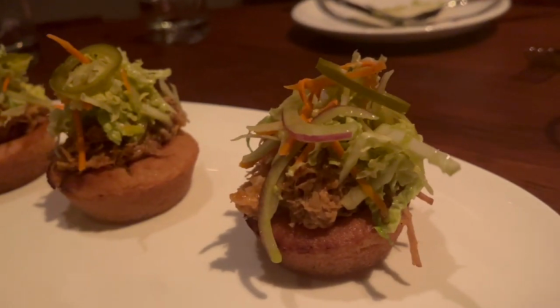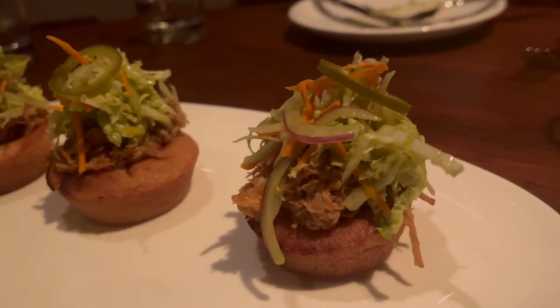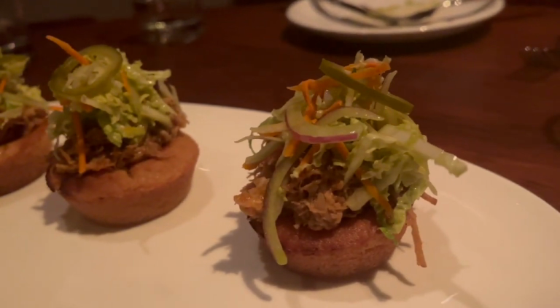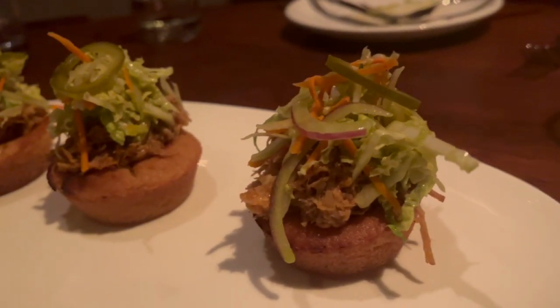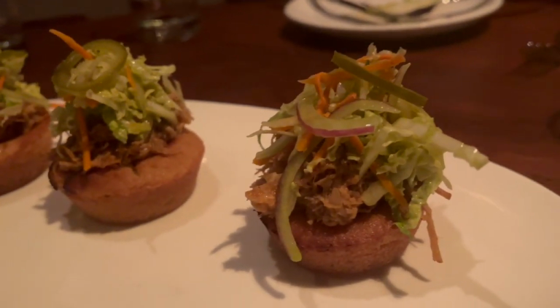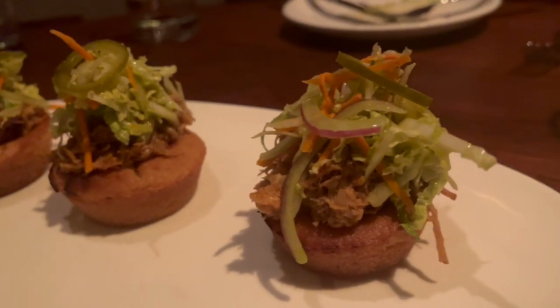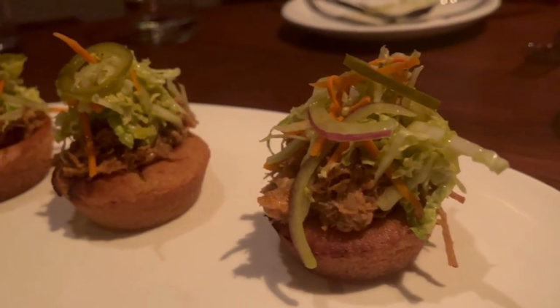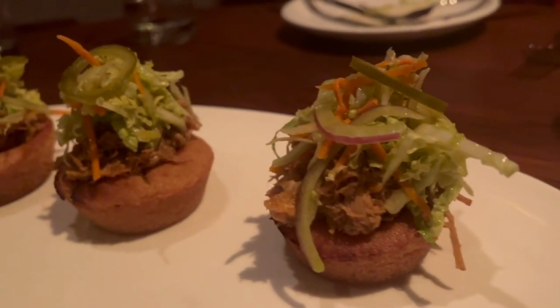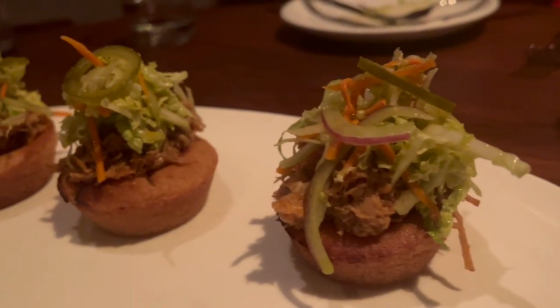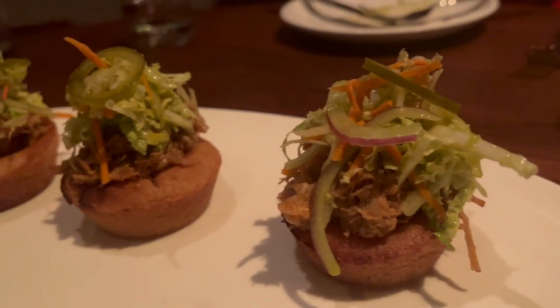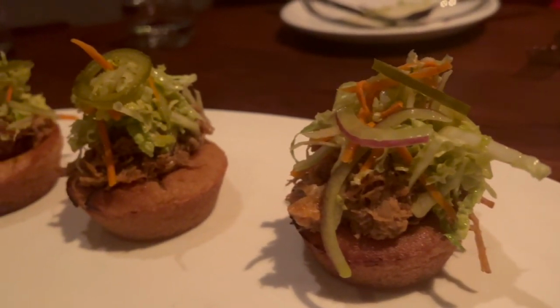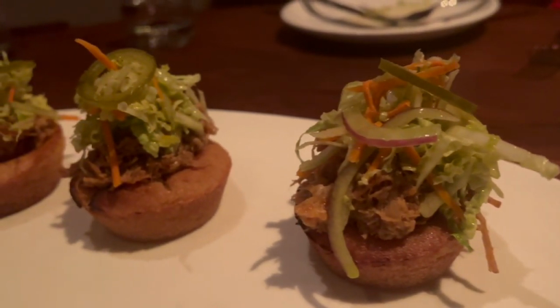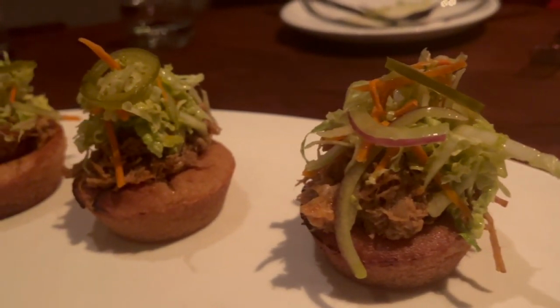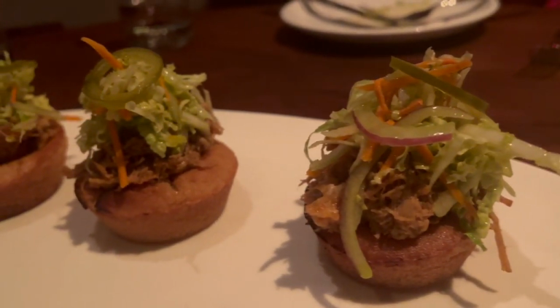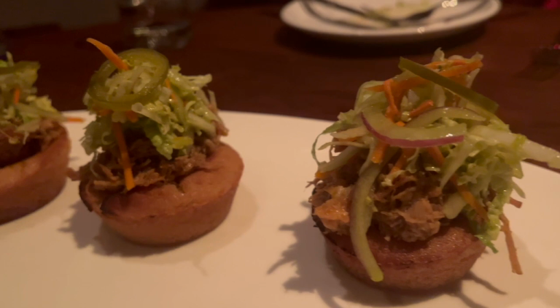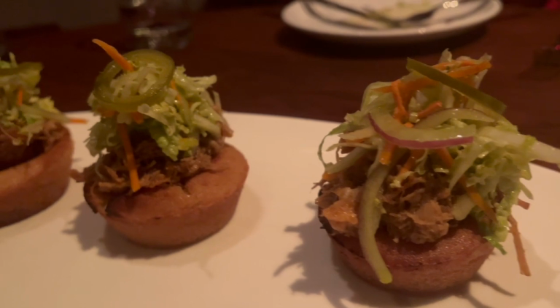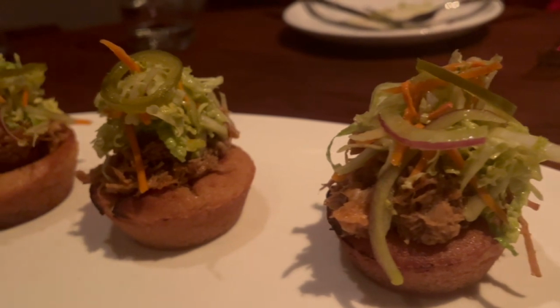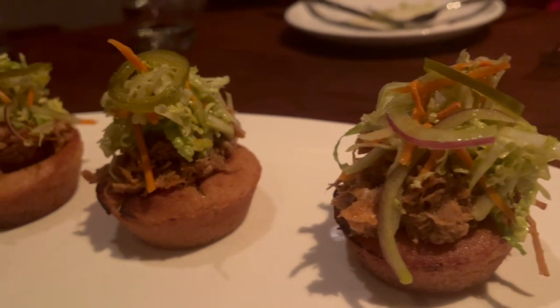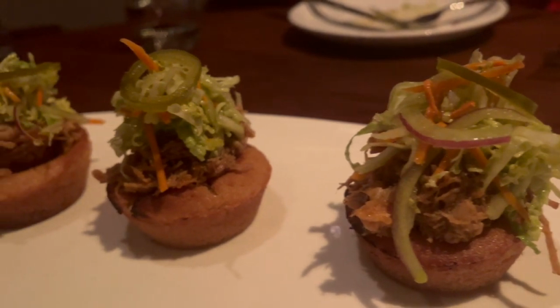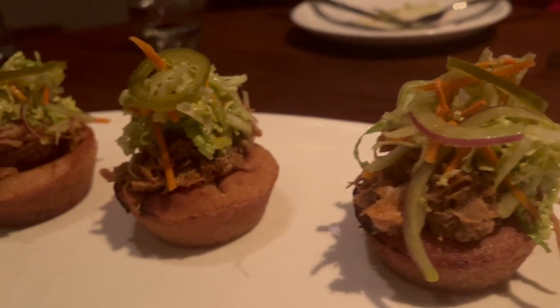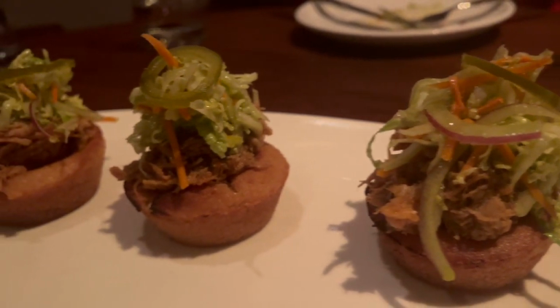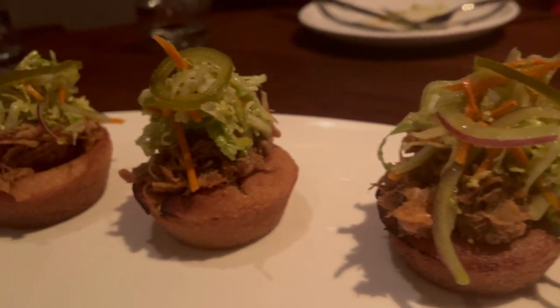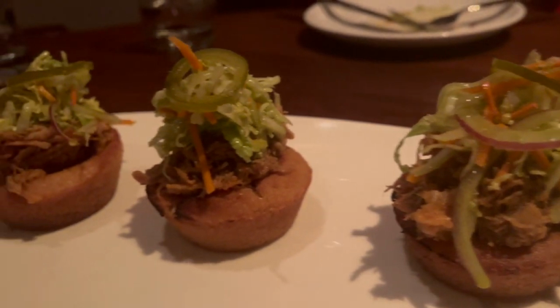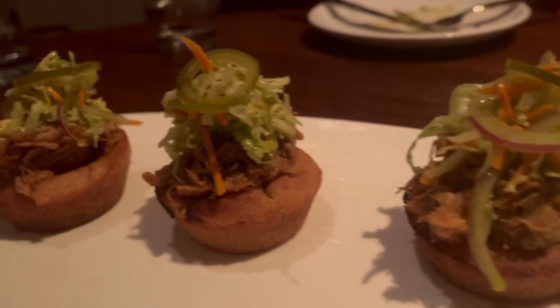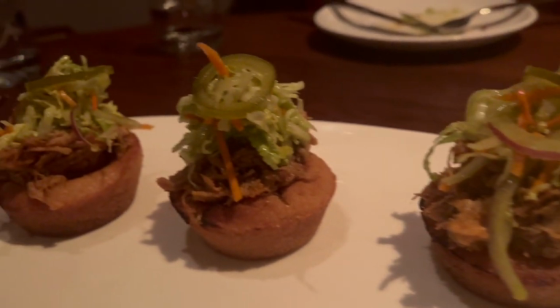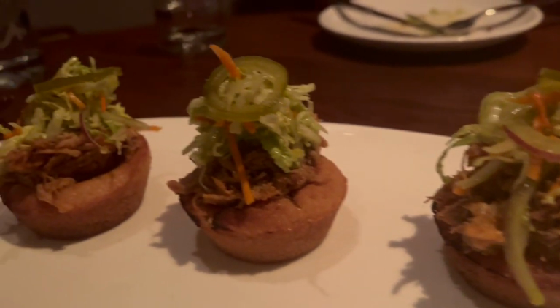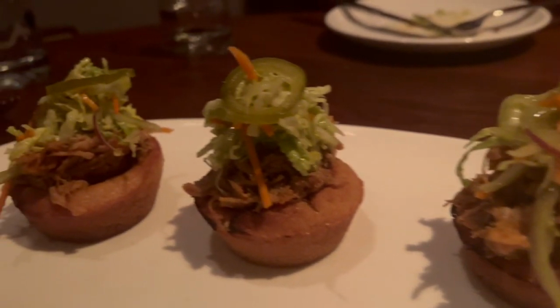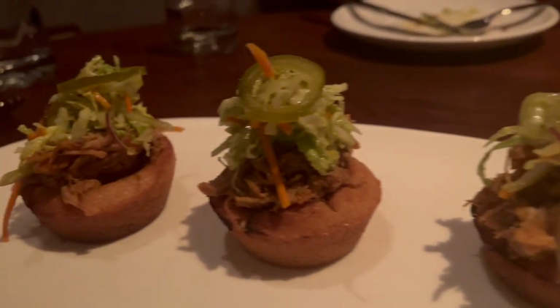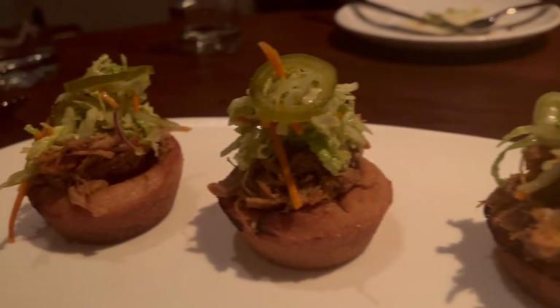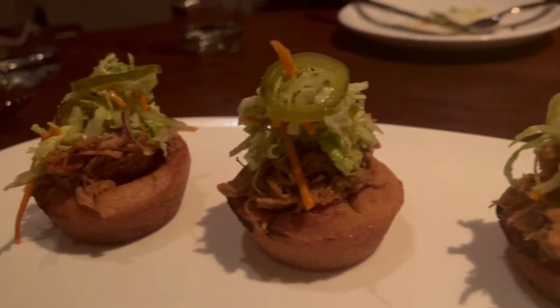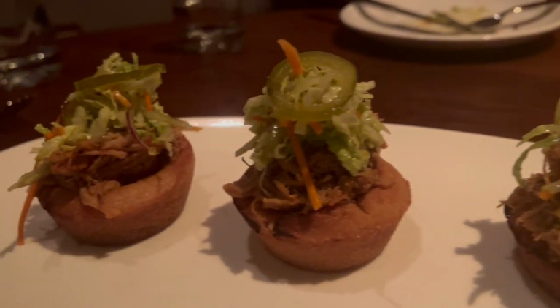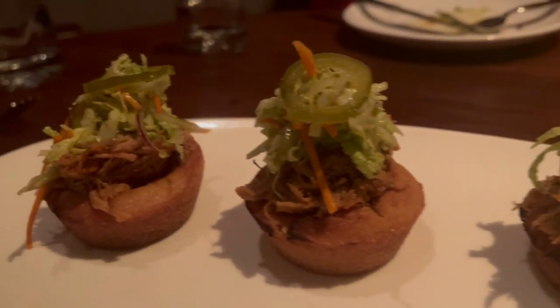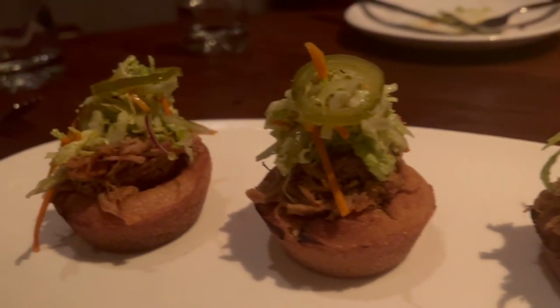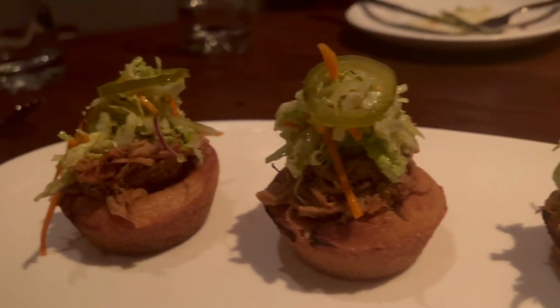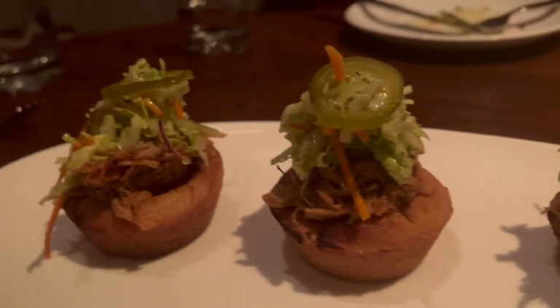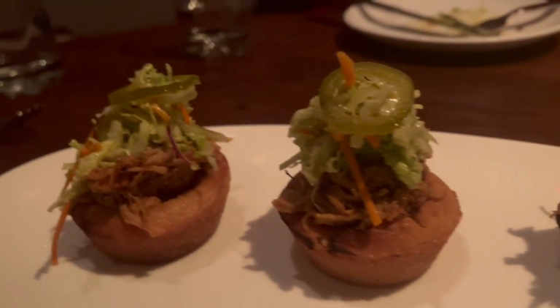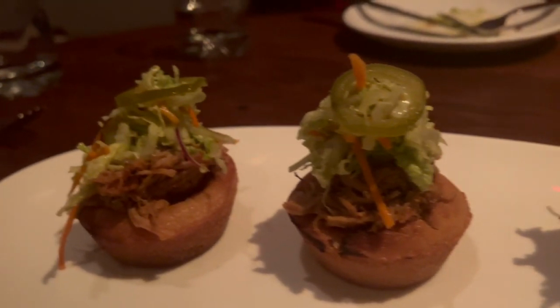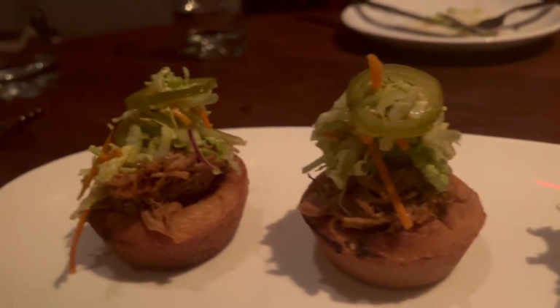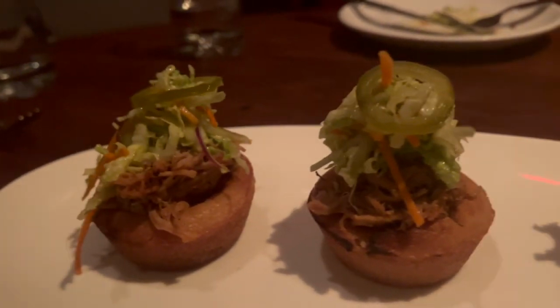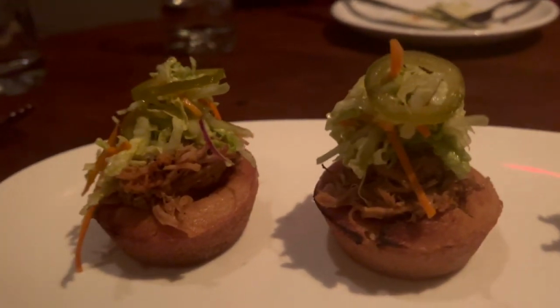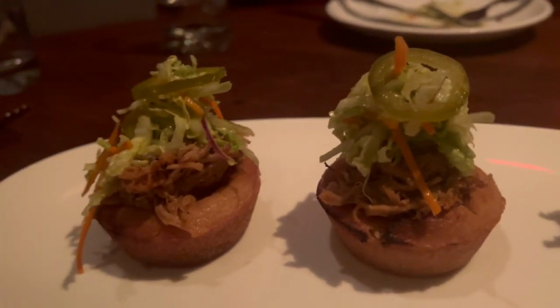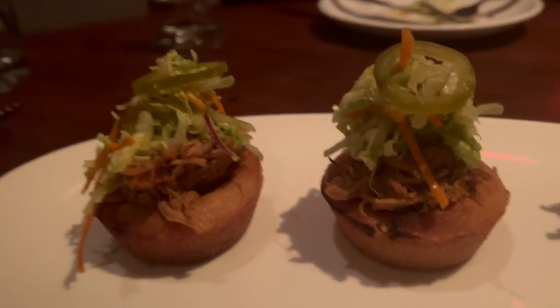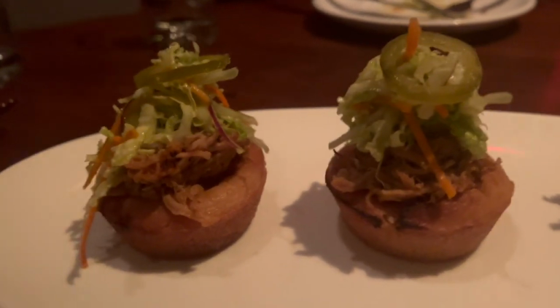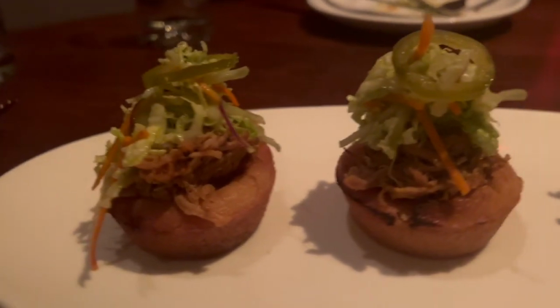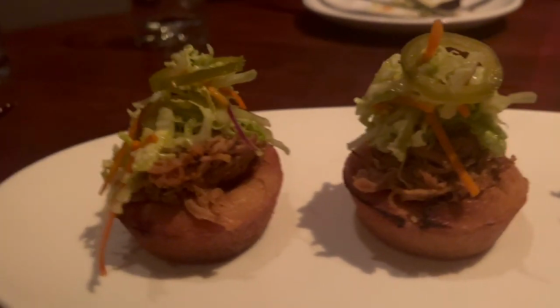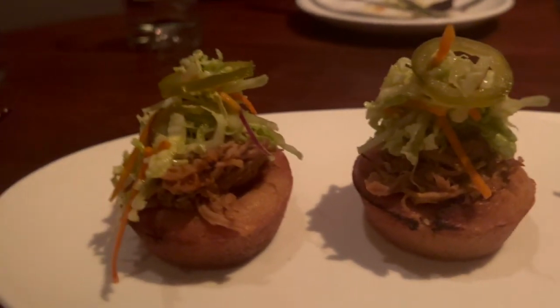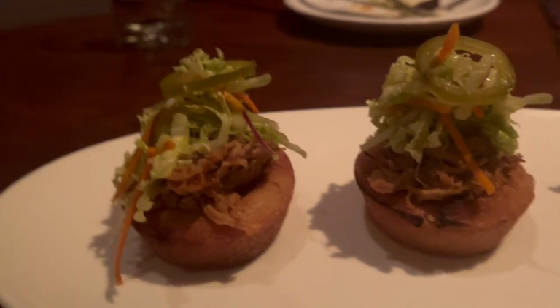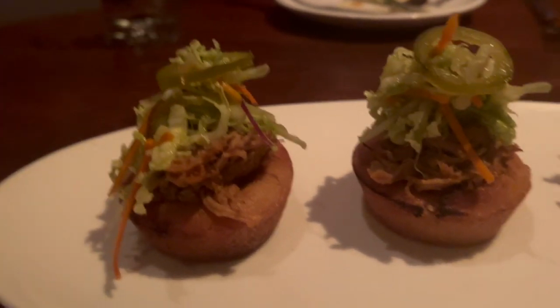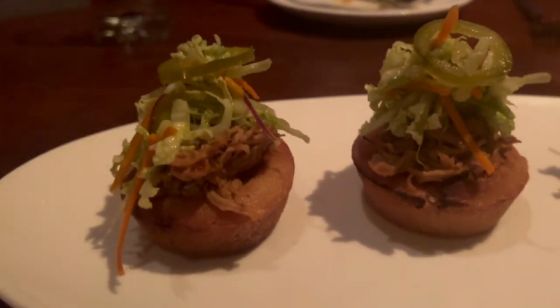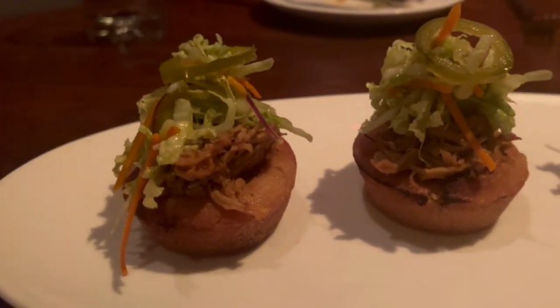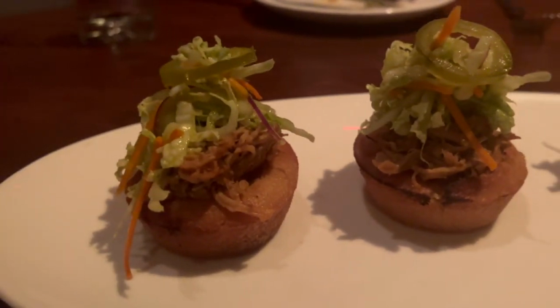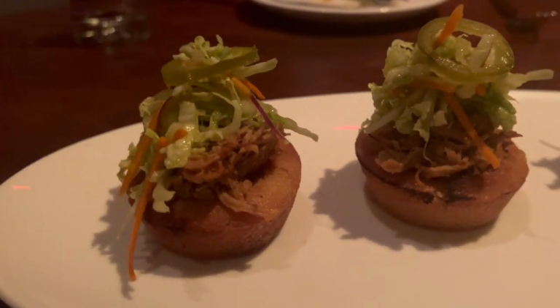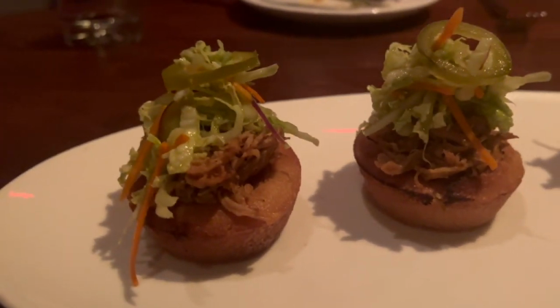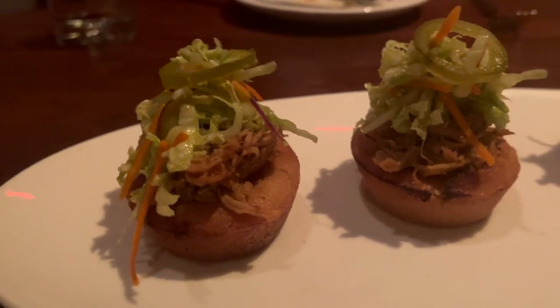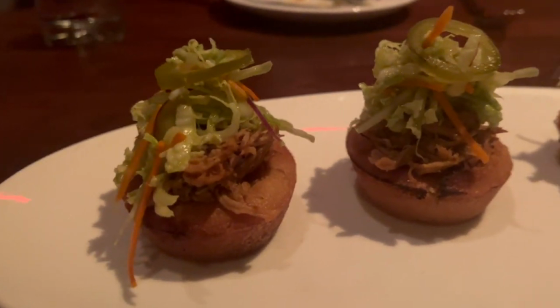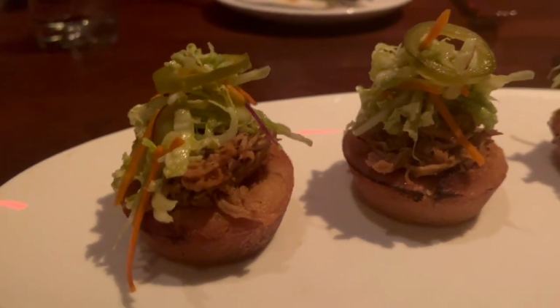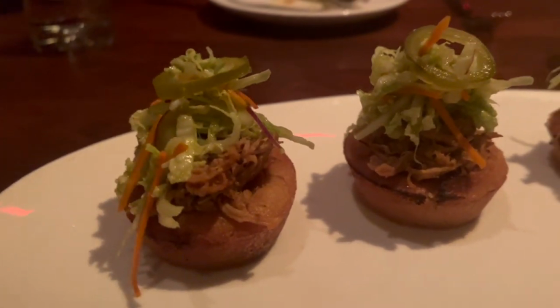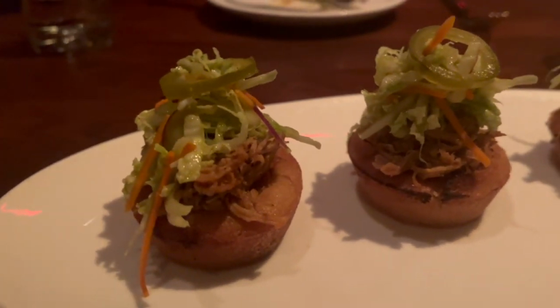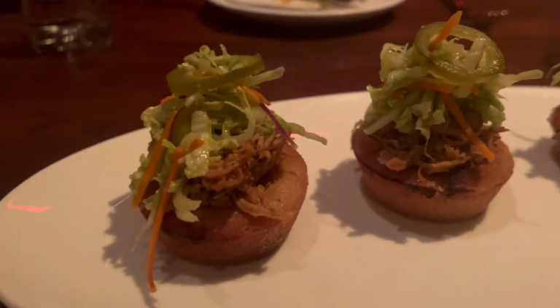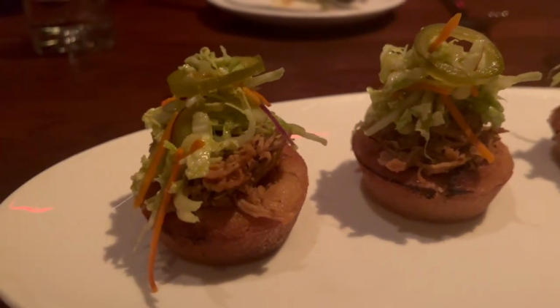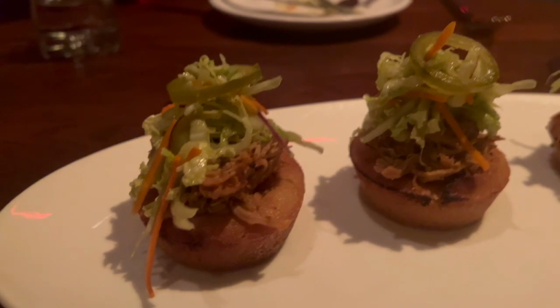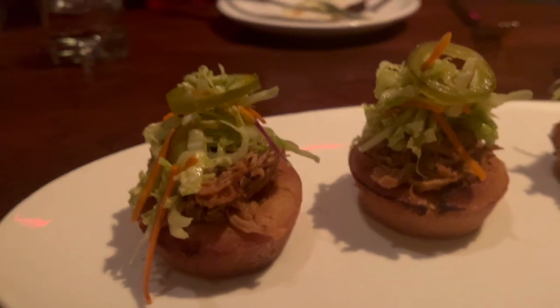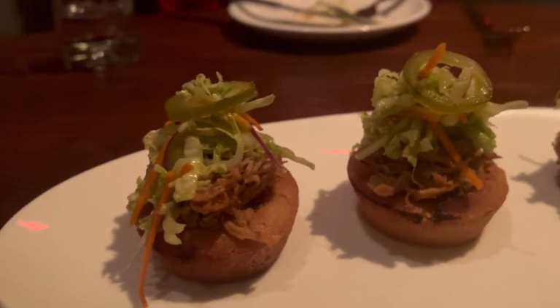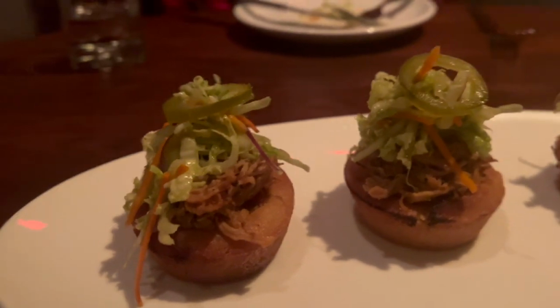Next, we indulged in the pulled pork on cornbread, the Mexican corn ravioli — which is my personal favorite — and the kale and apple salad.